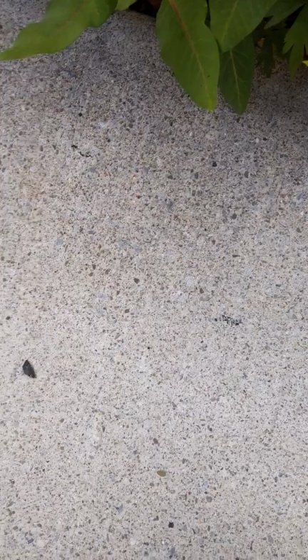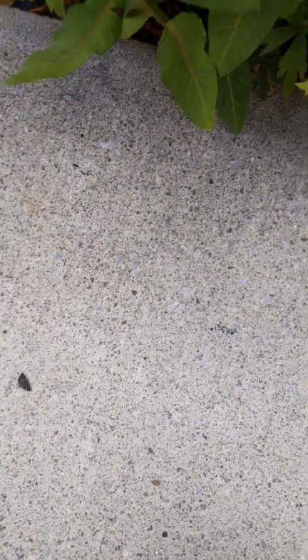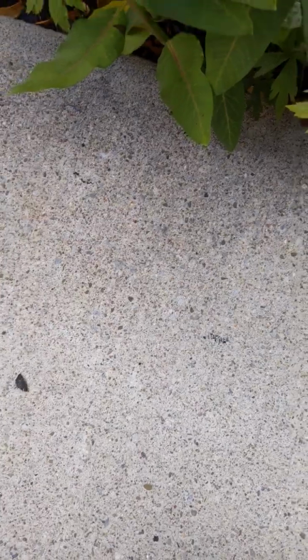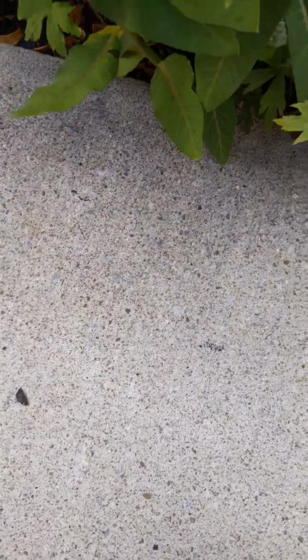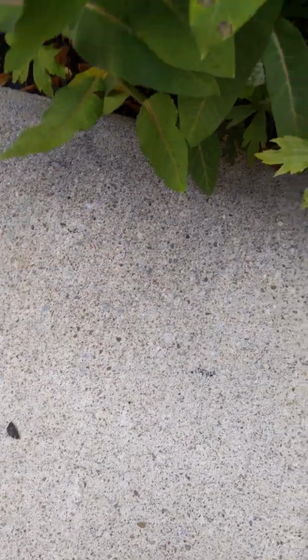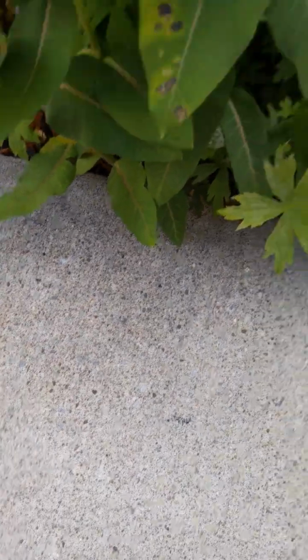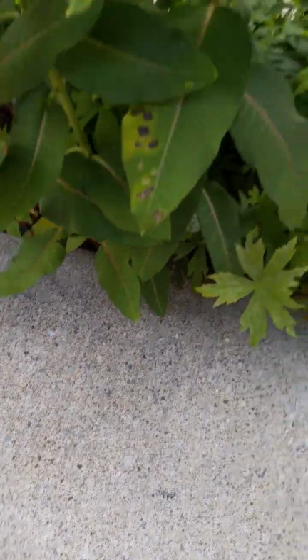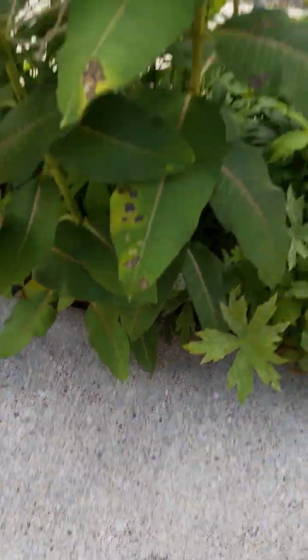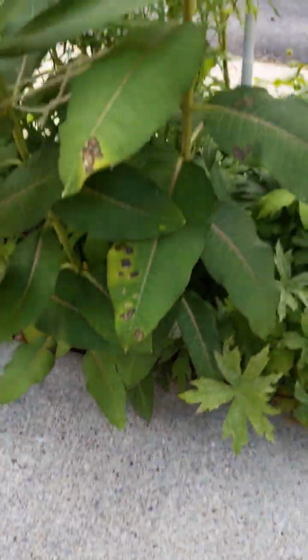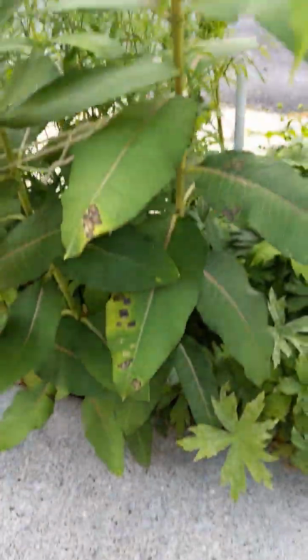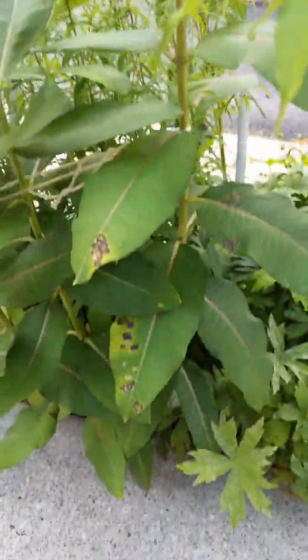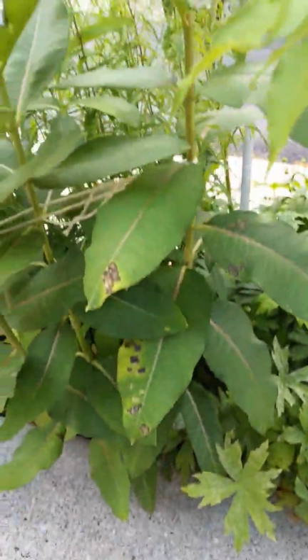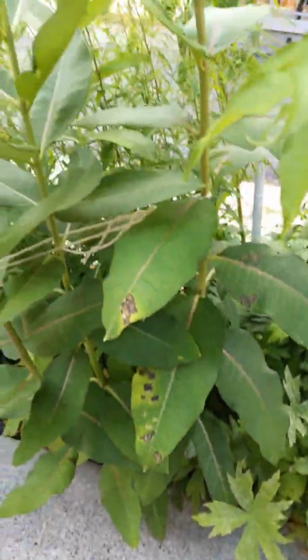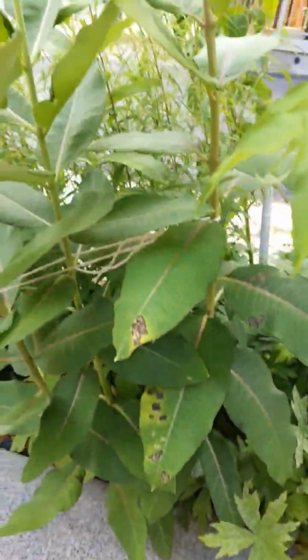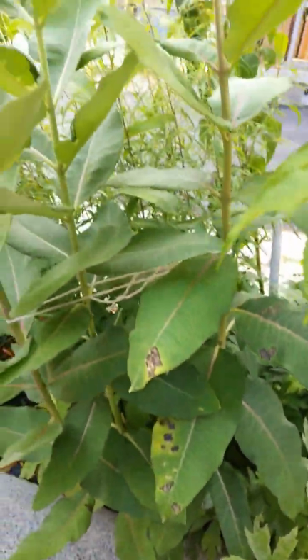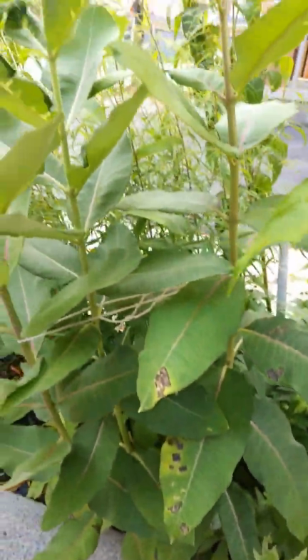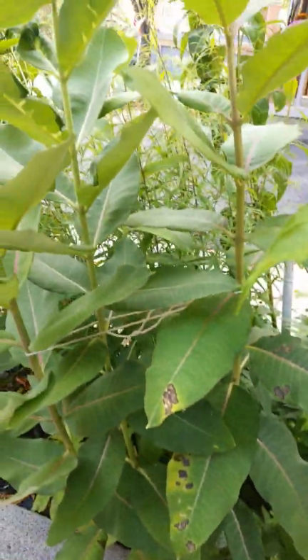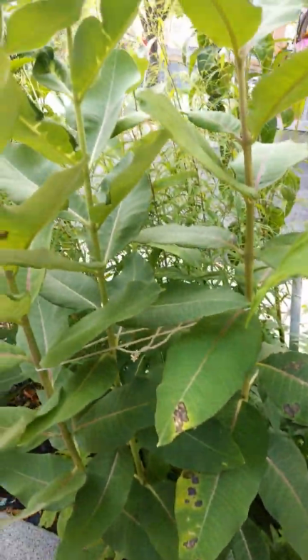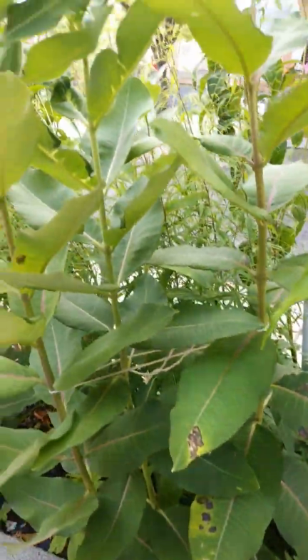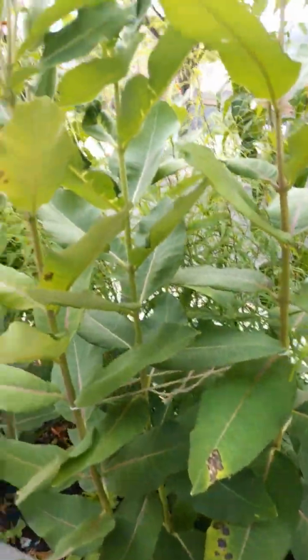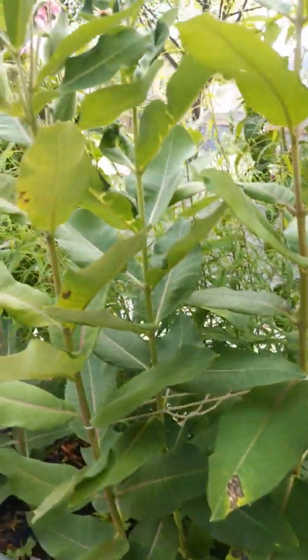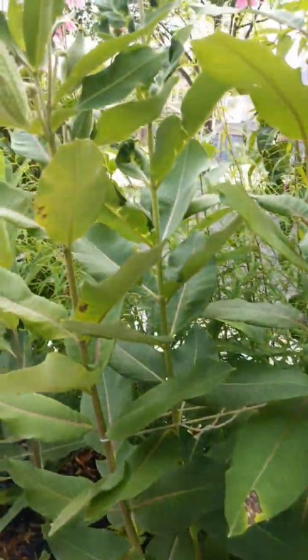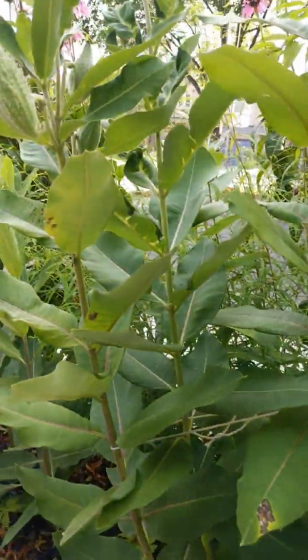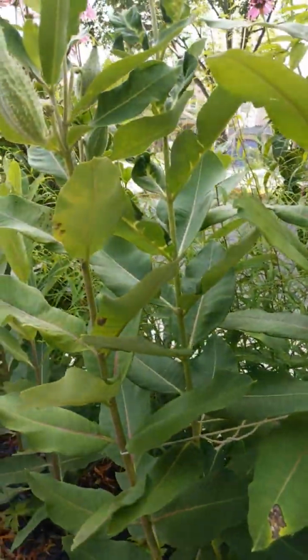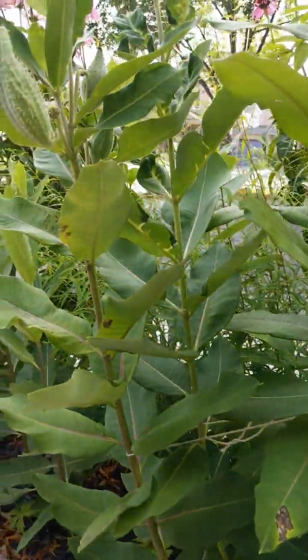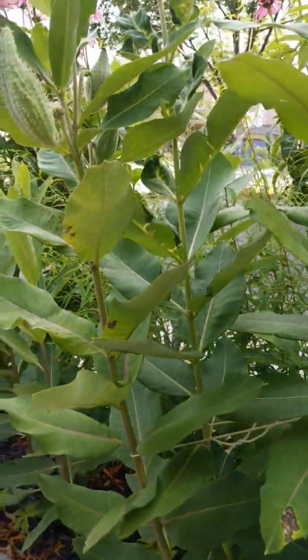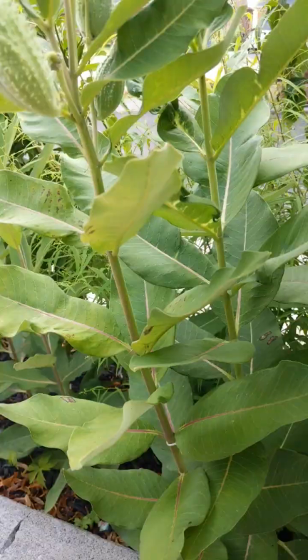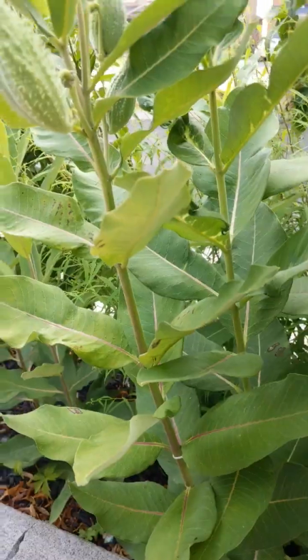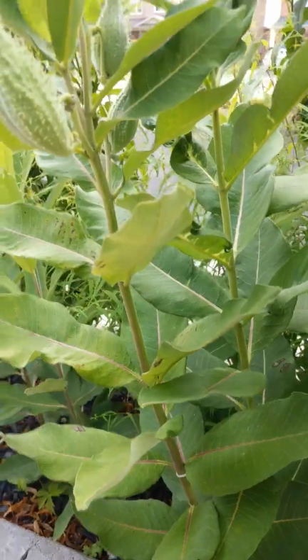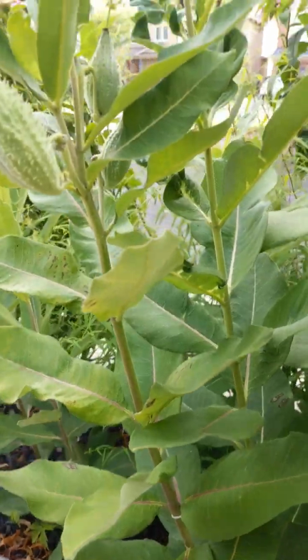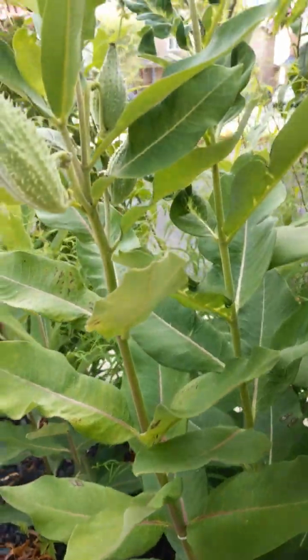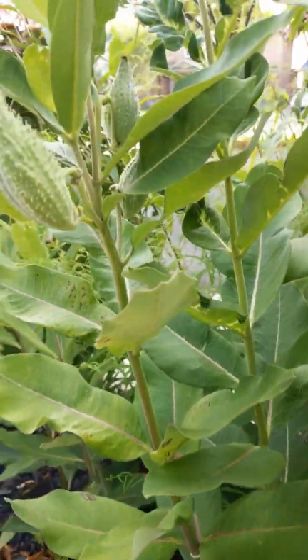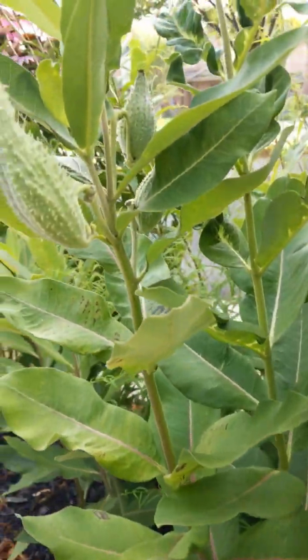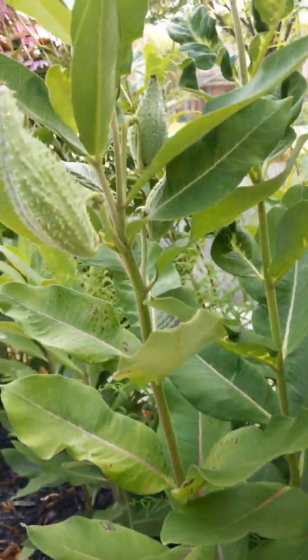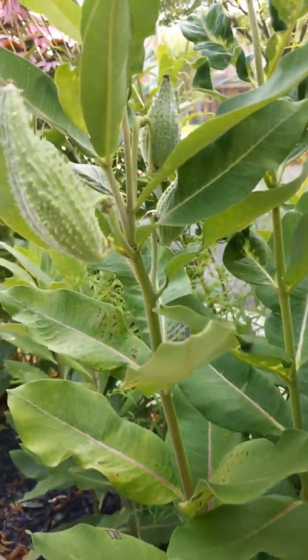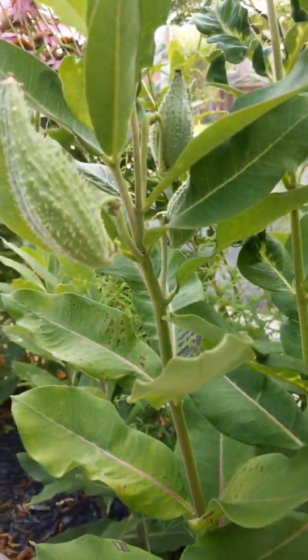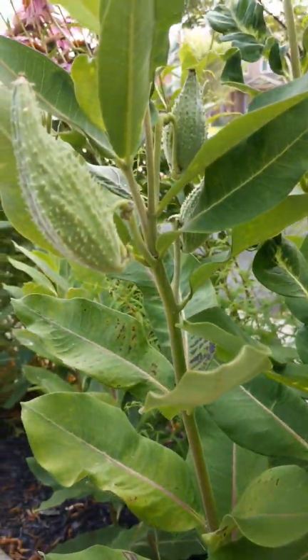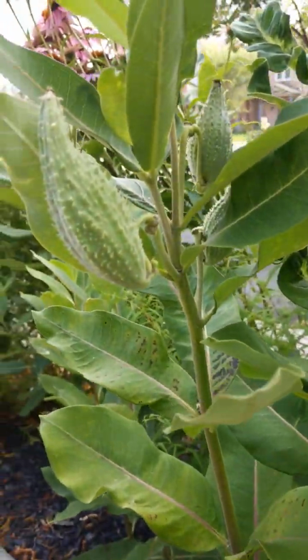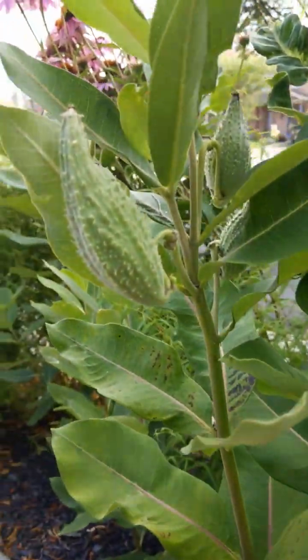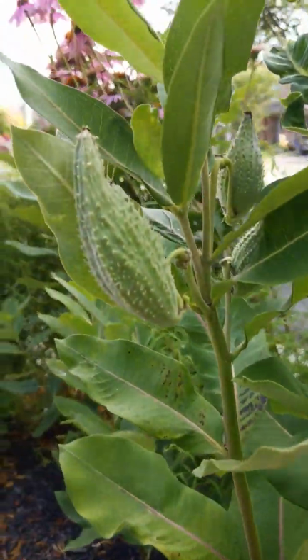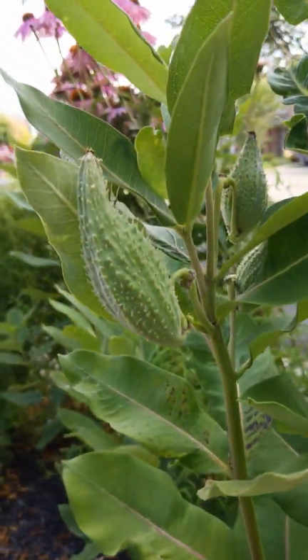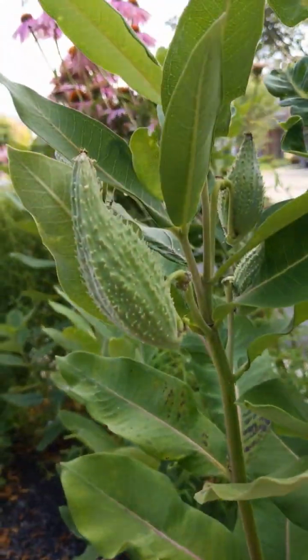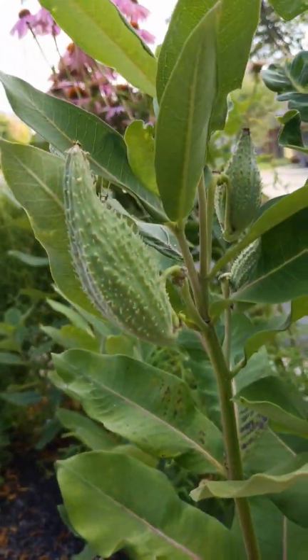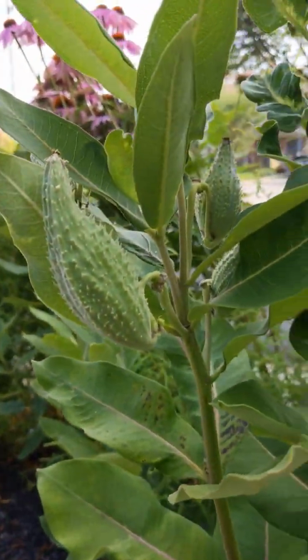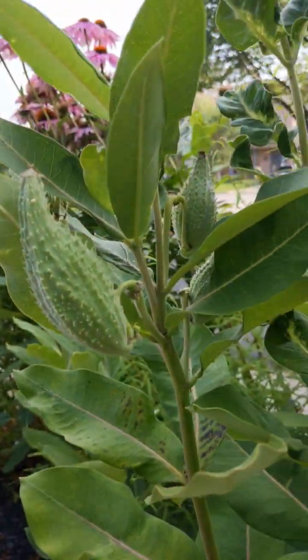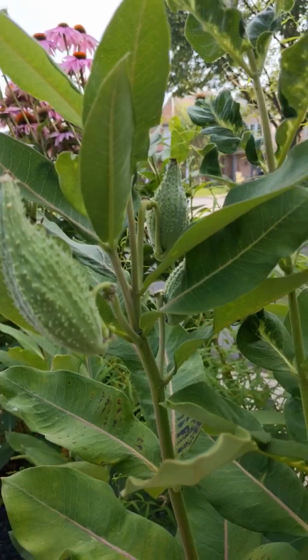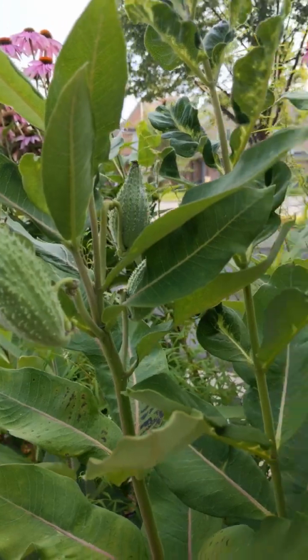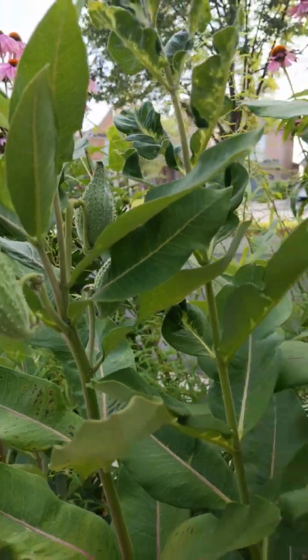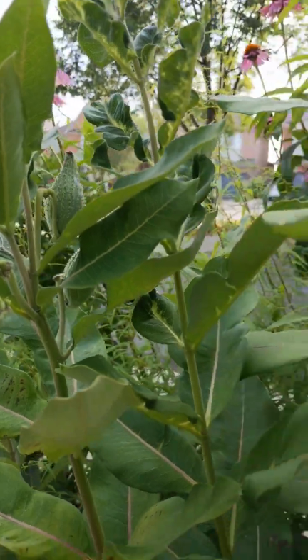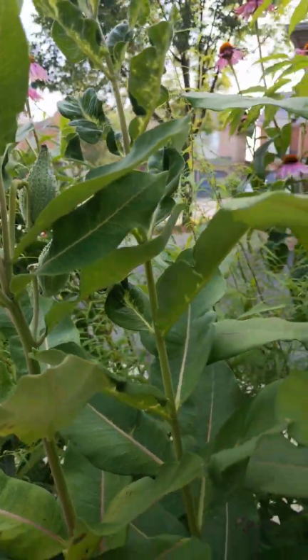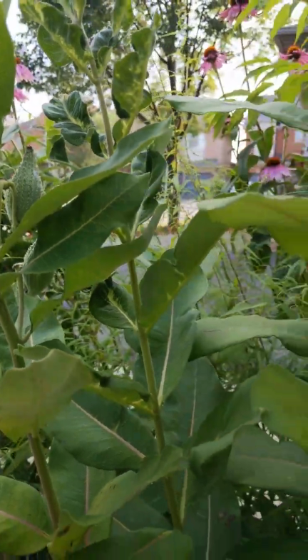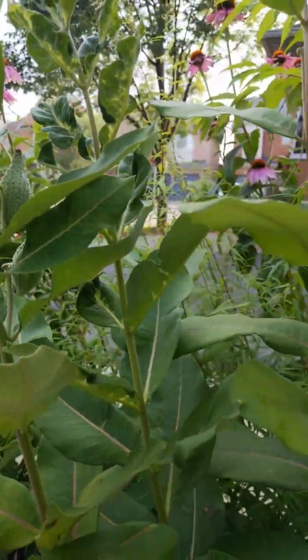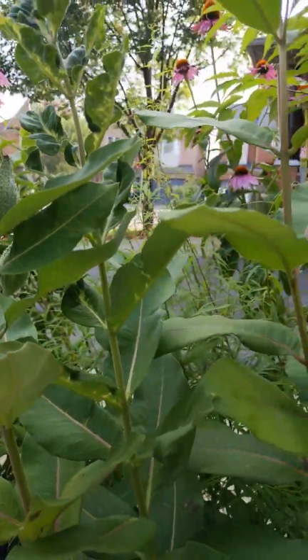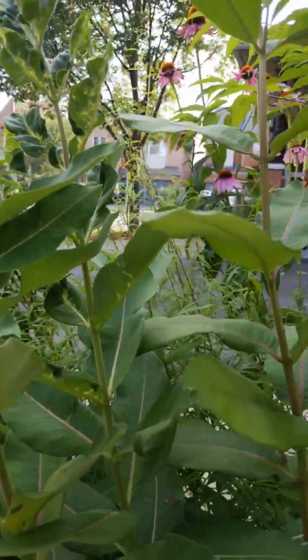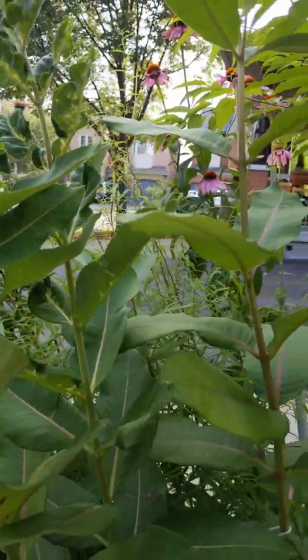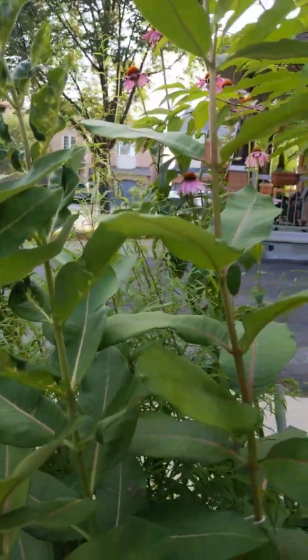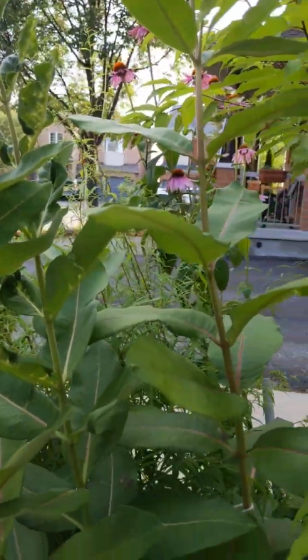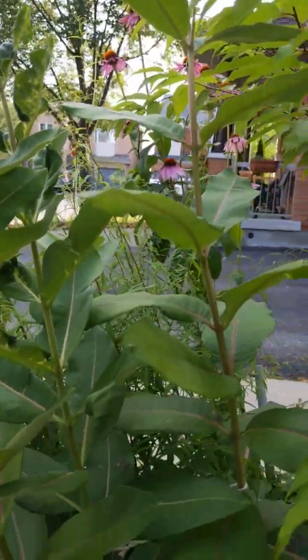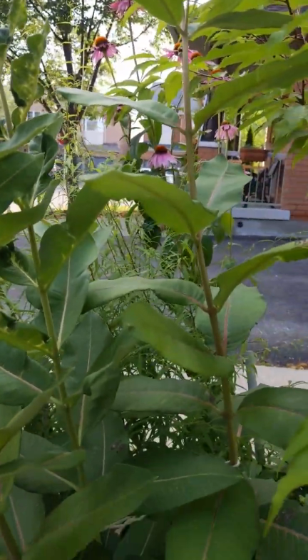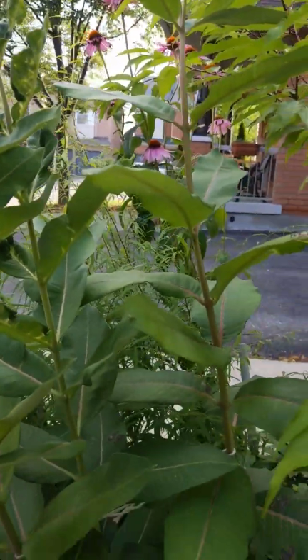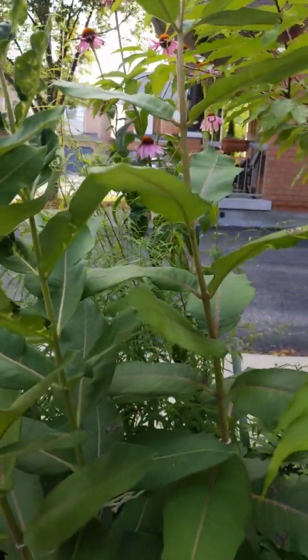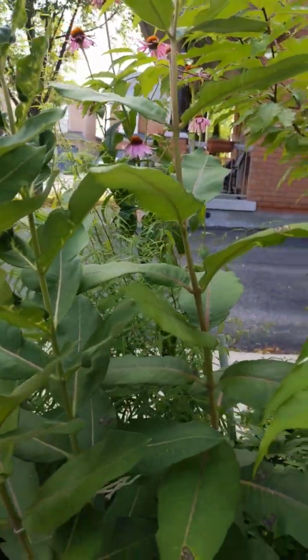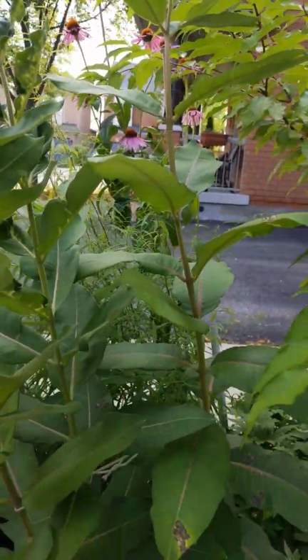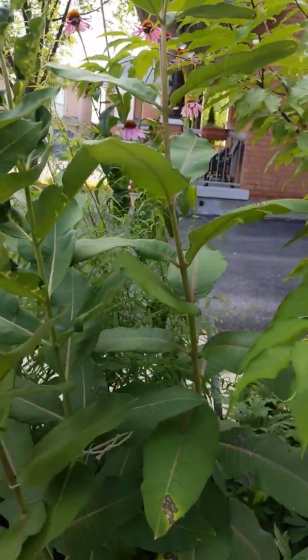Today's episode one of raising monarch butterflies. So the first thing you need is milkweed. If you don't have any milkweed, plant some.